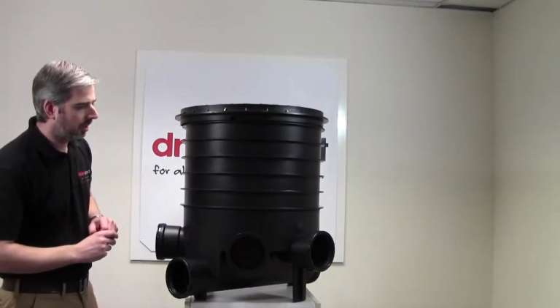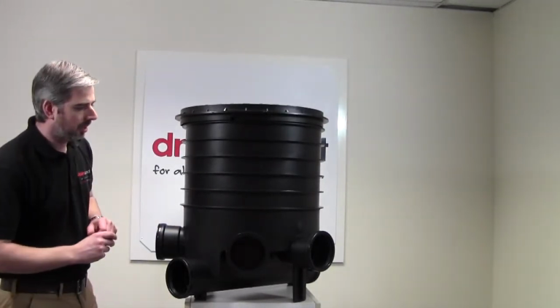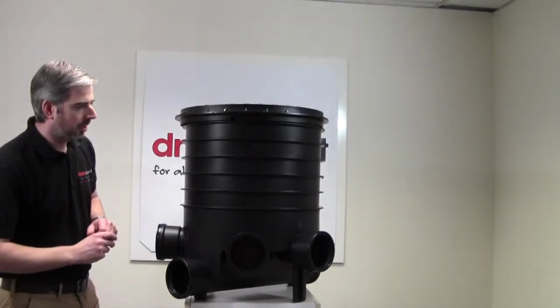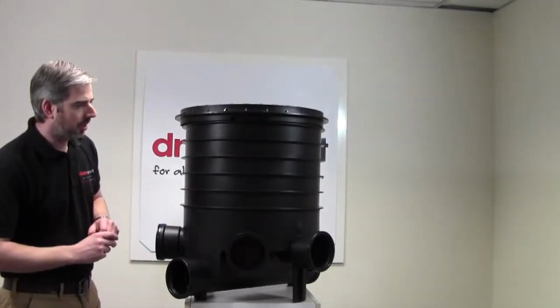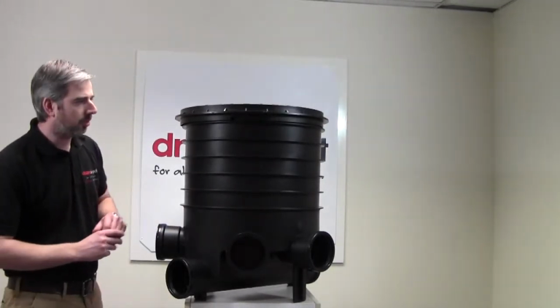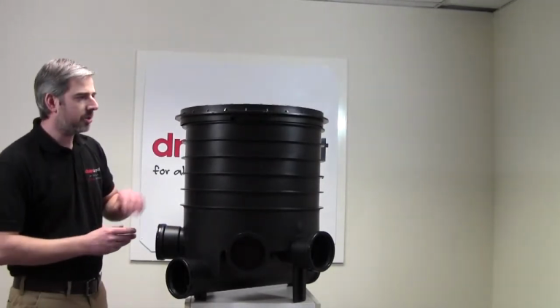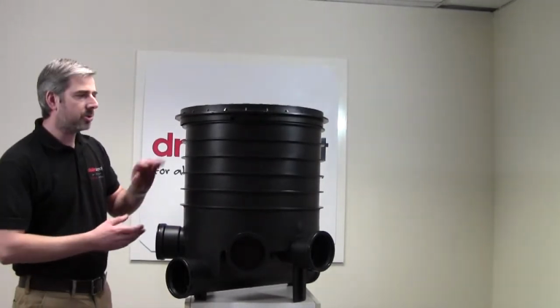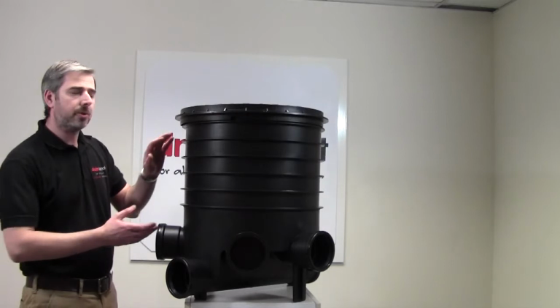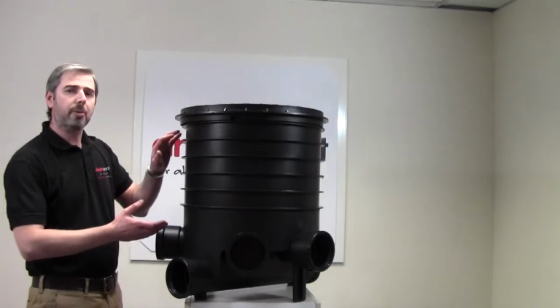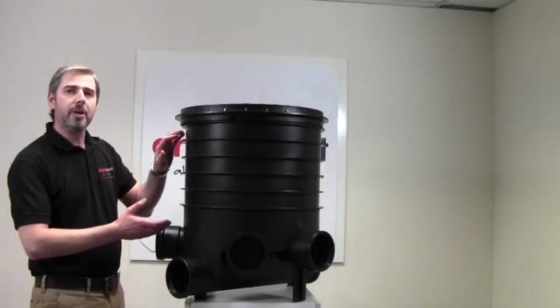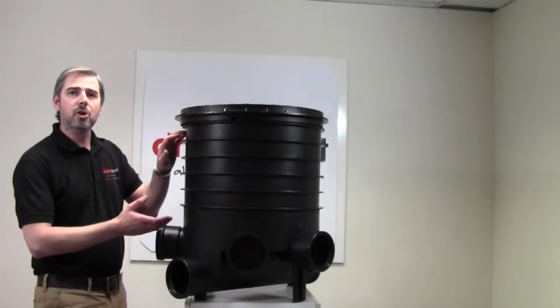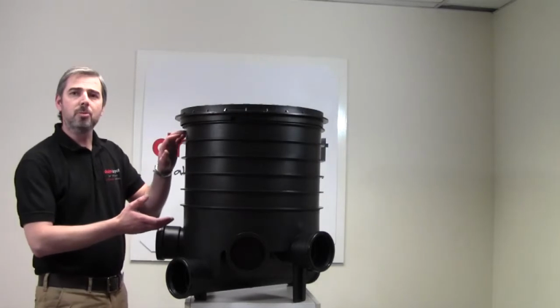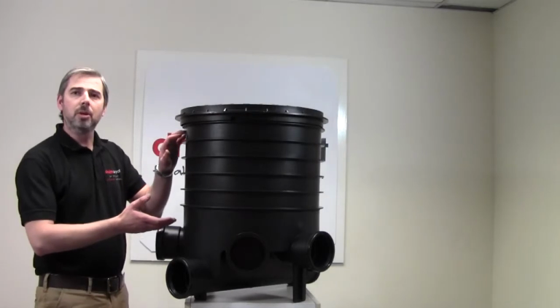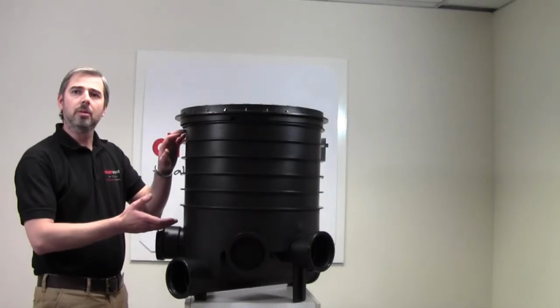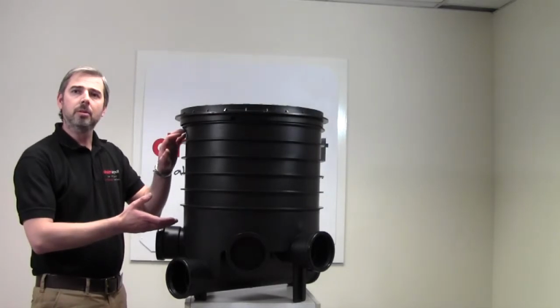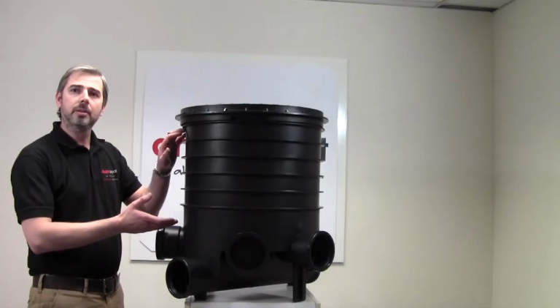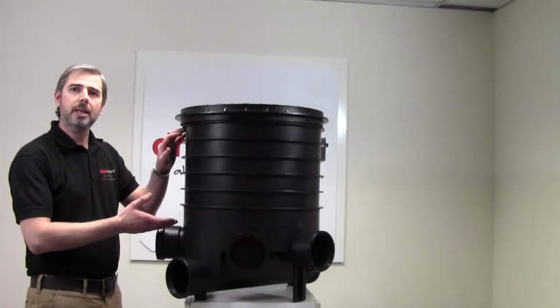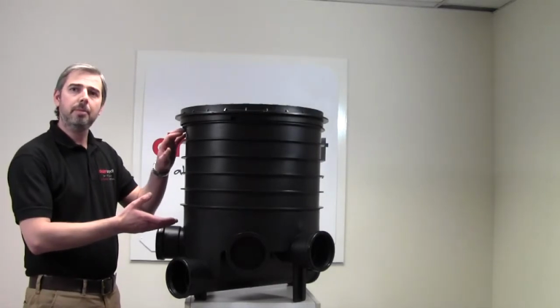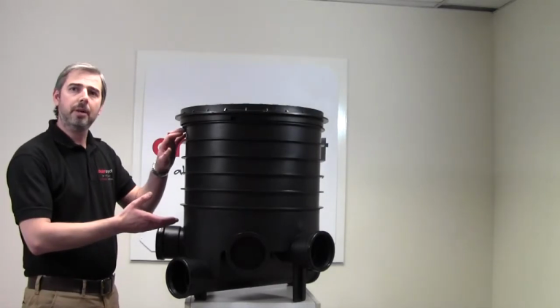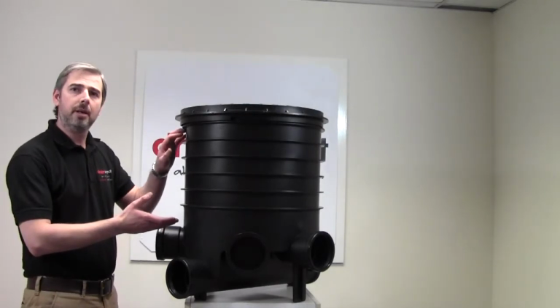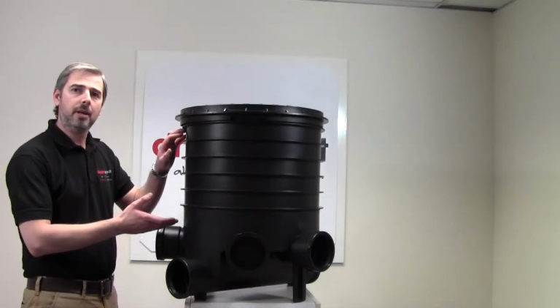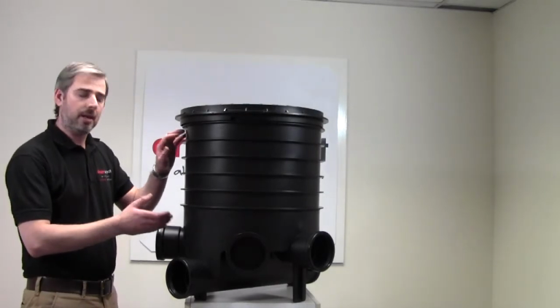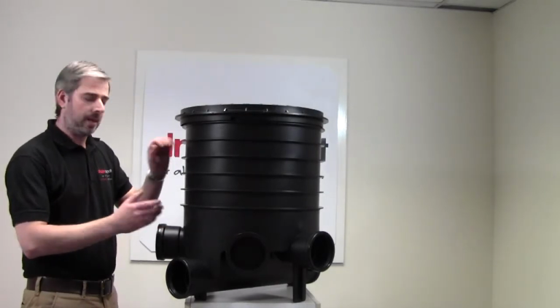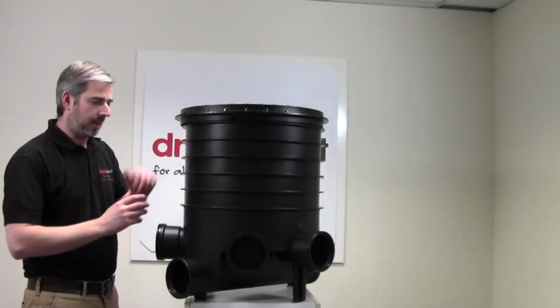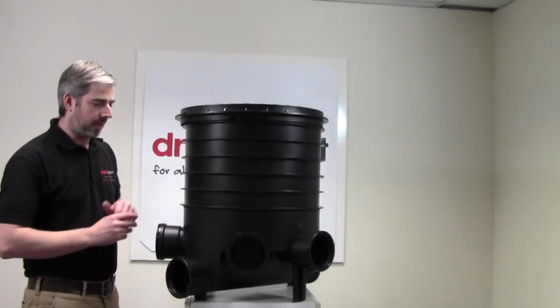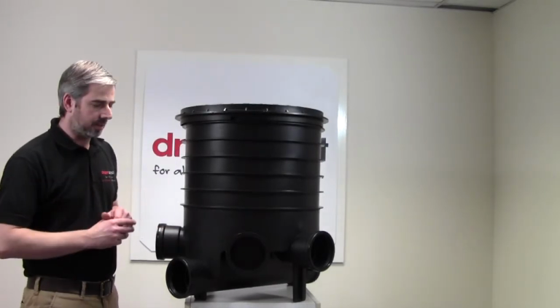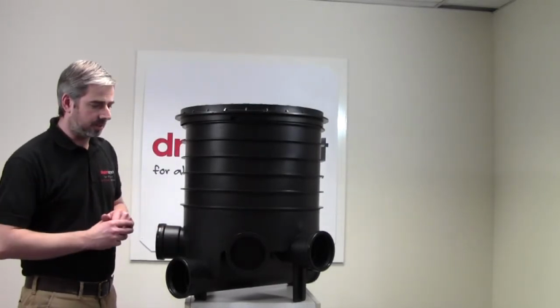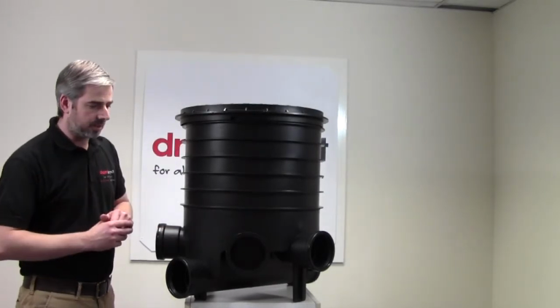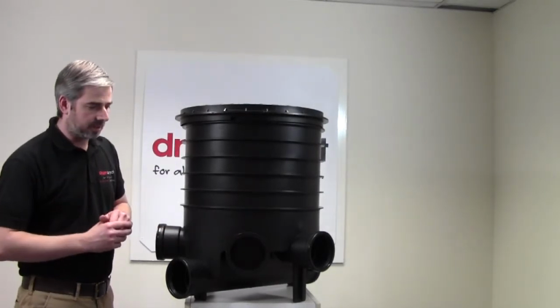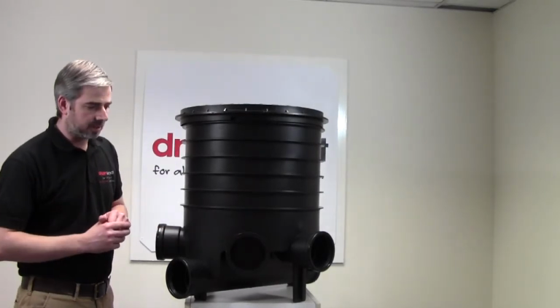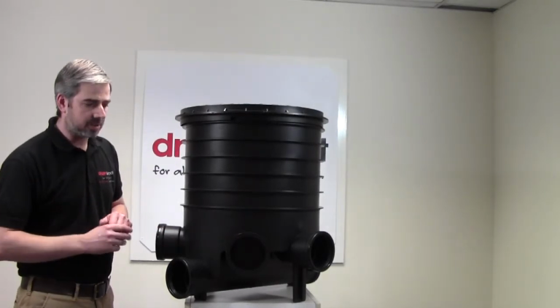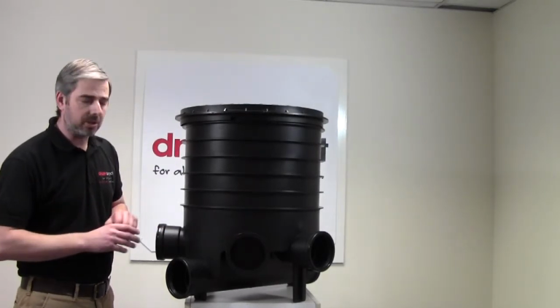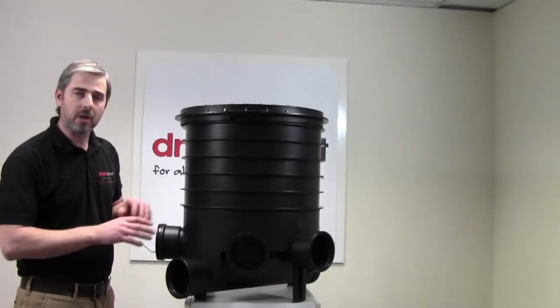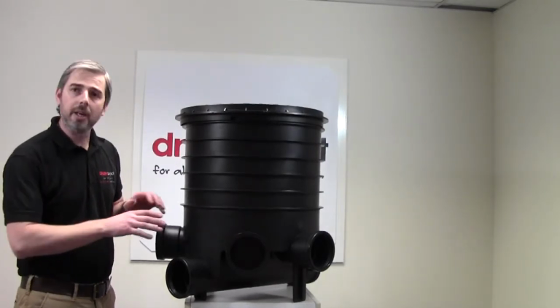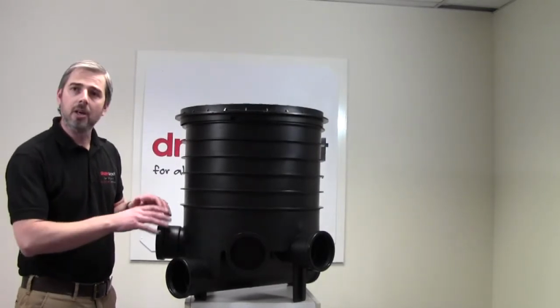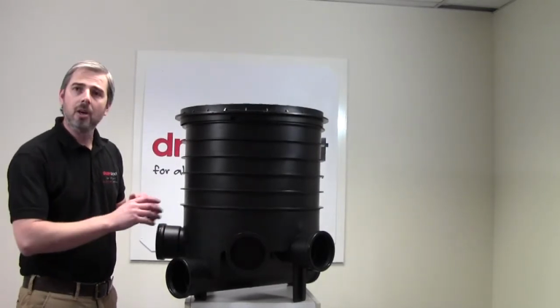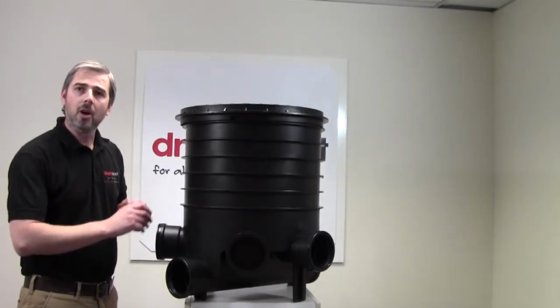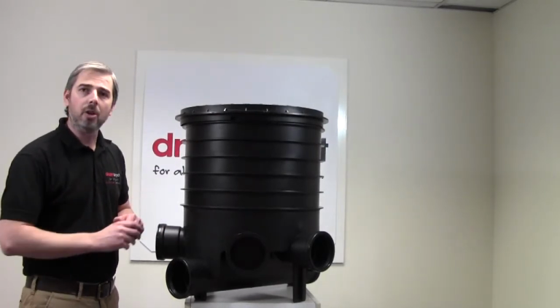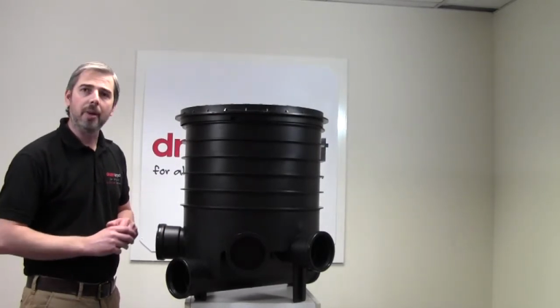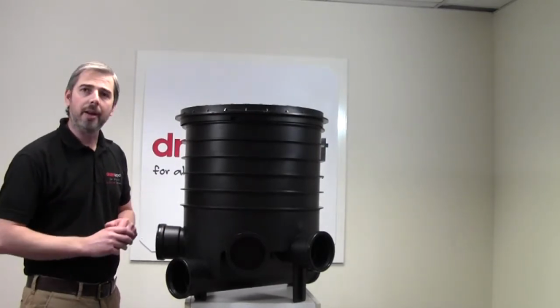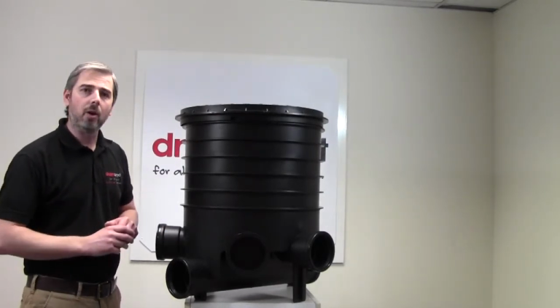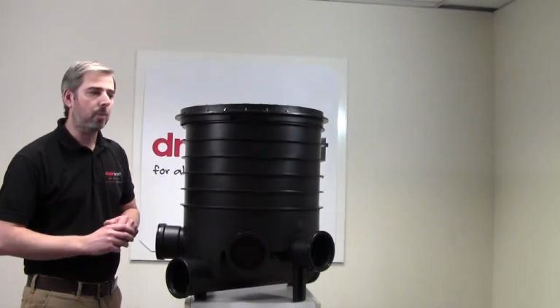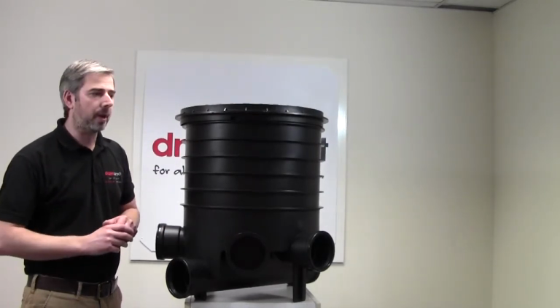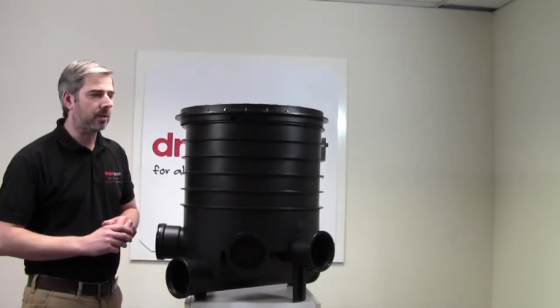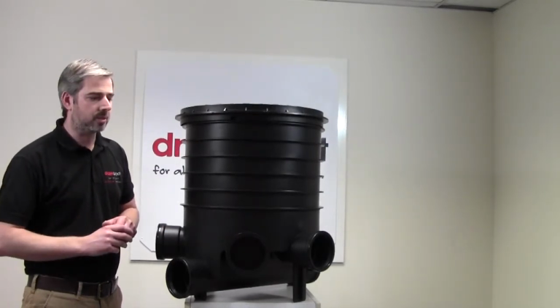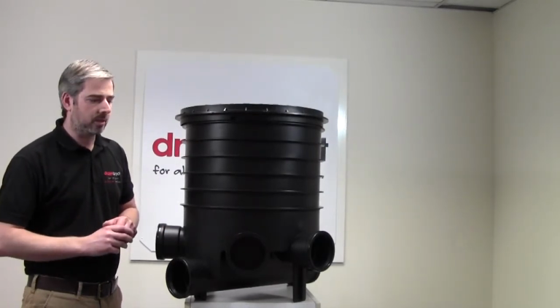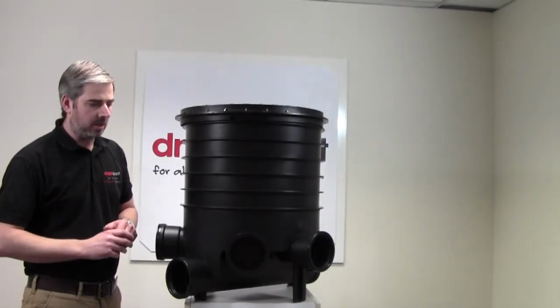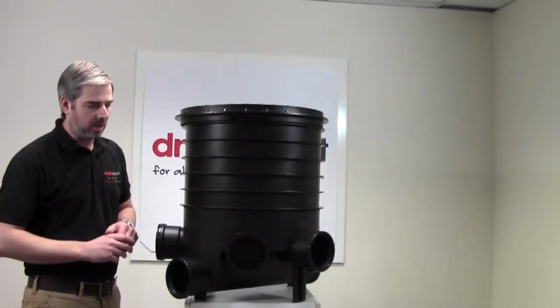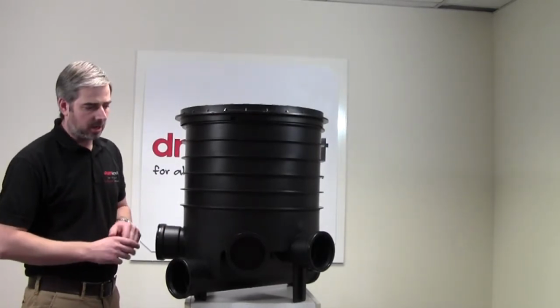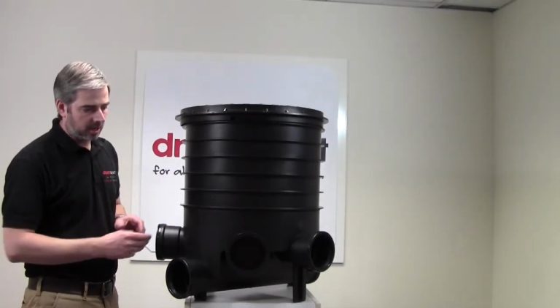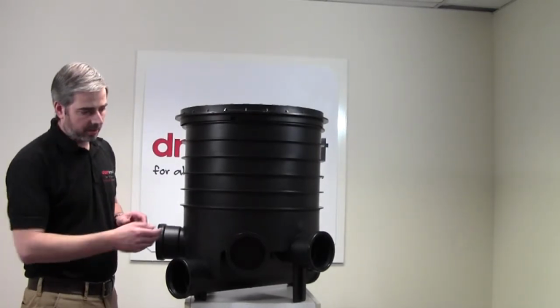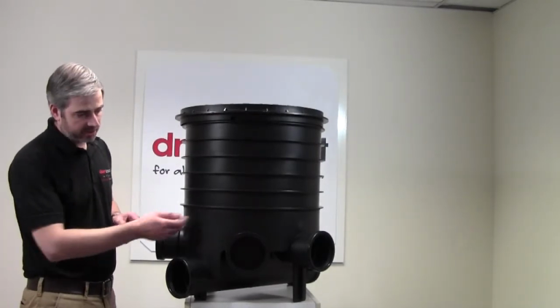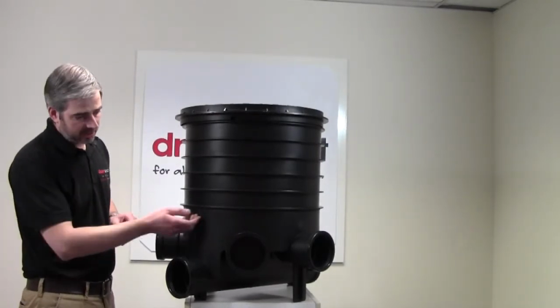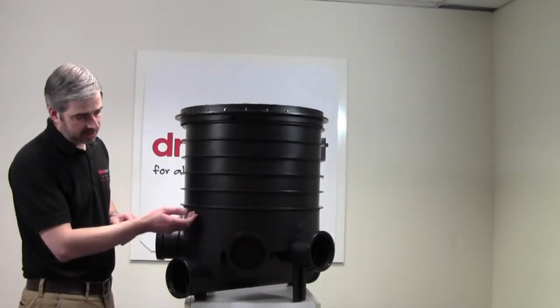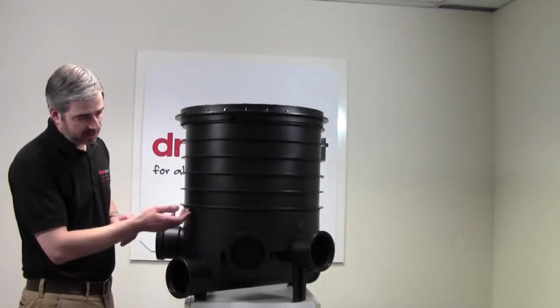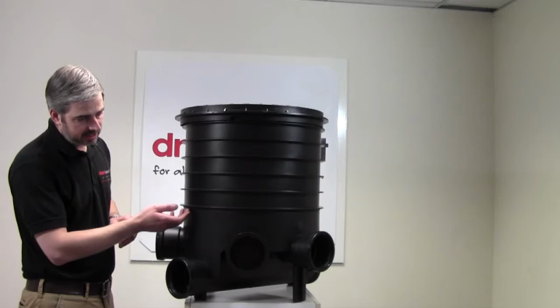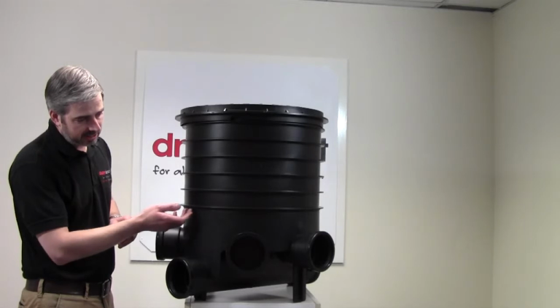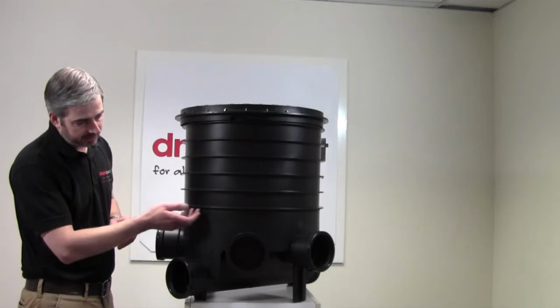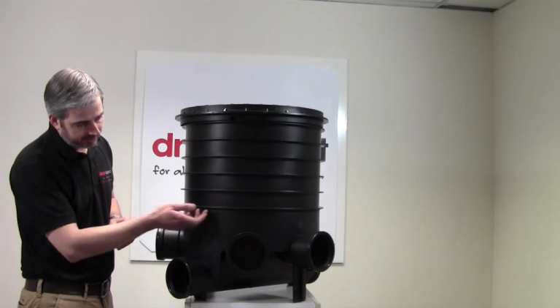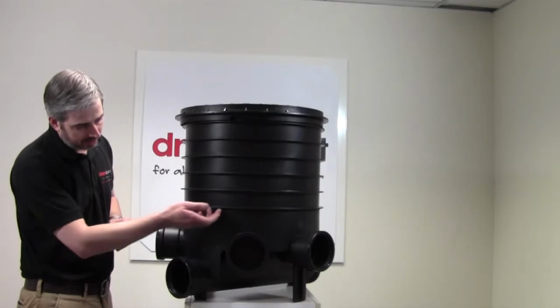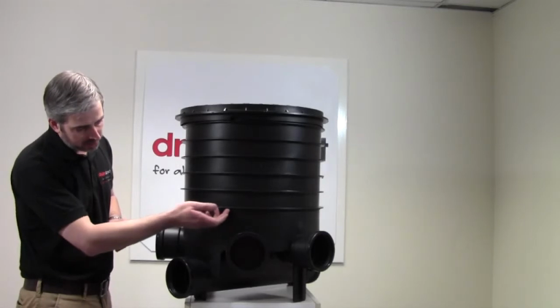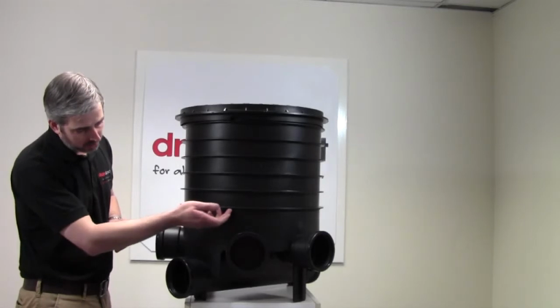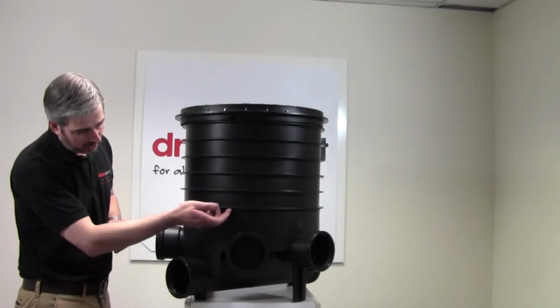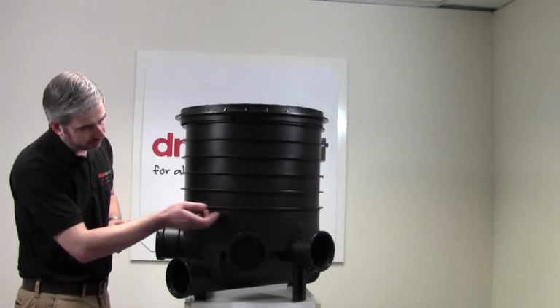The riser is 300mm deep and sits snugly on the manhole base. There's actually a seating ring there as well.